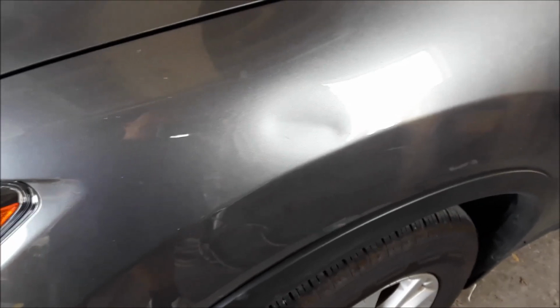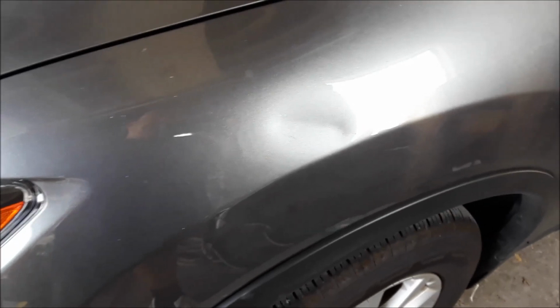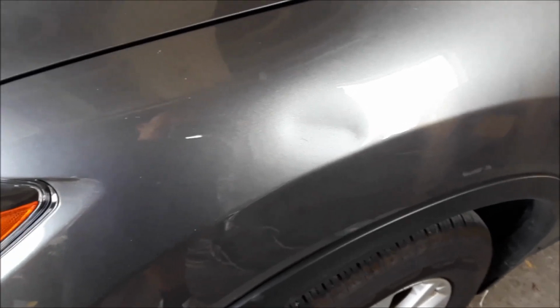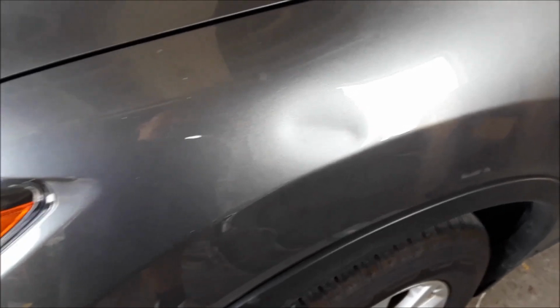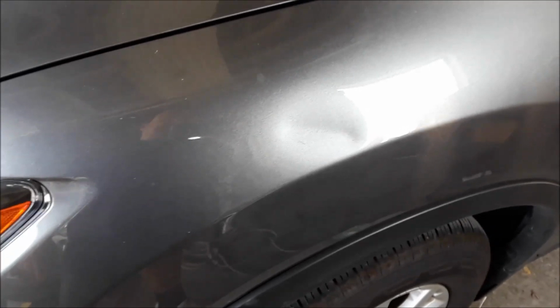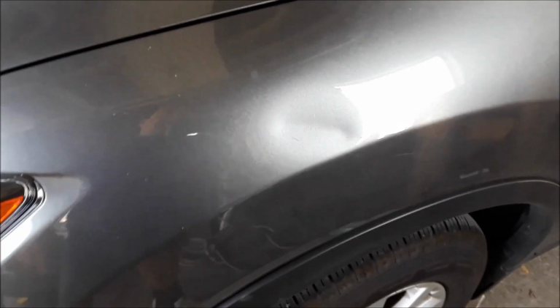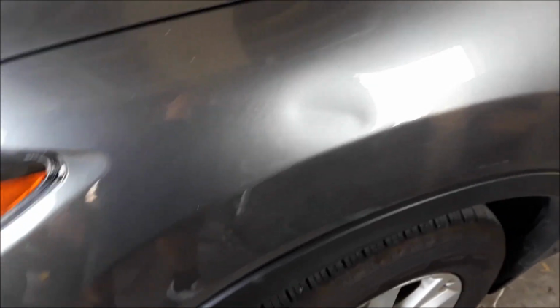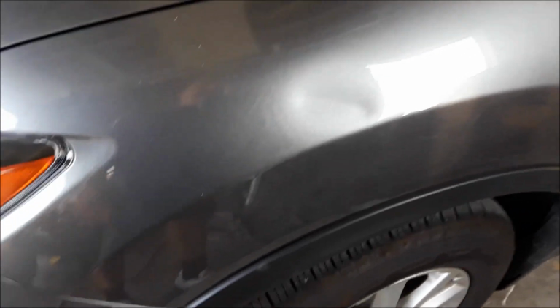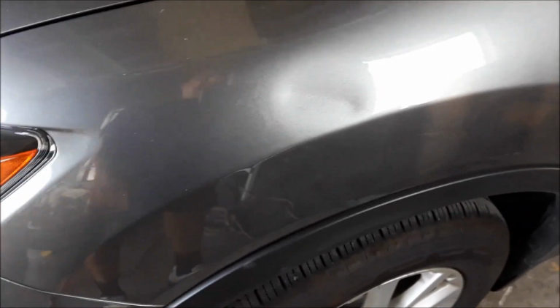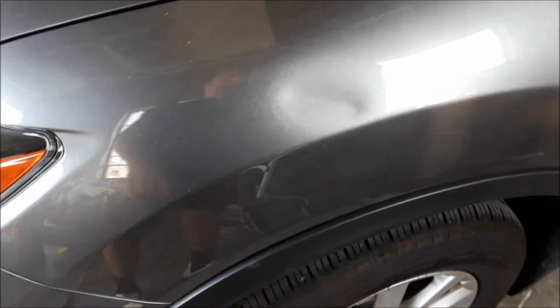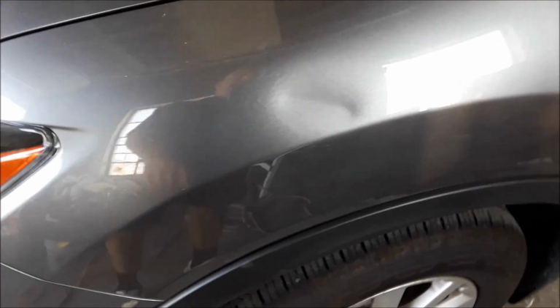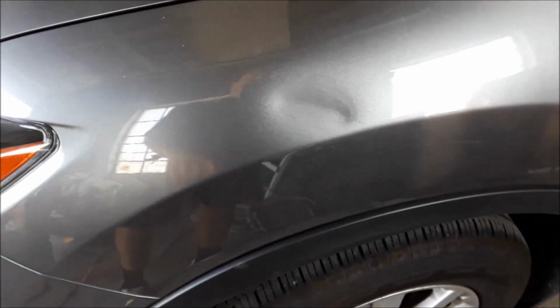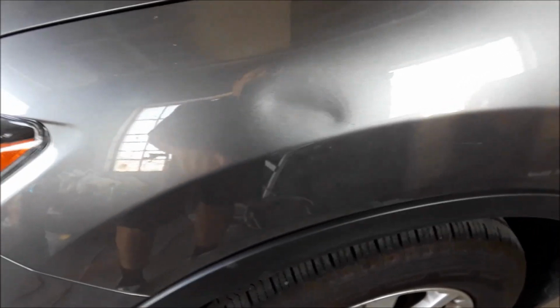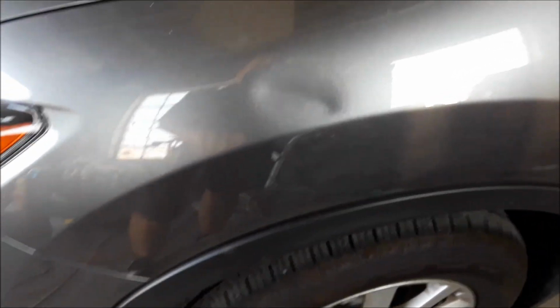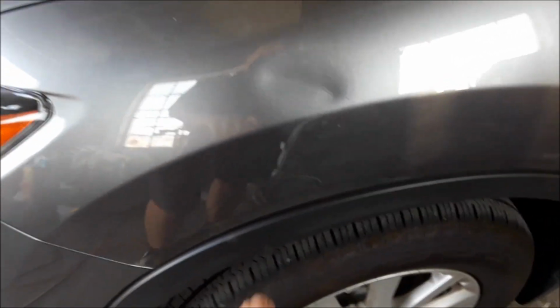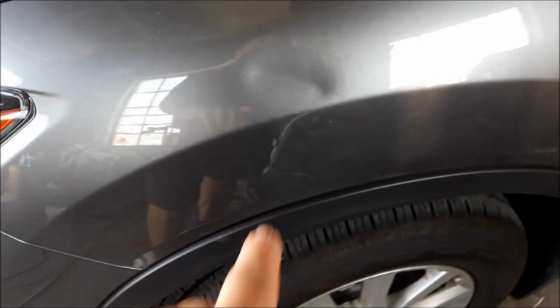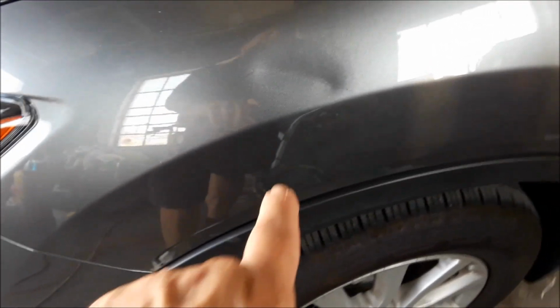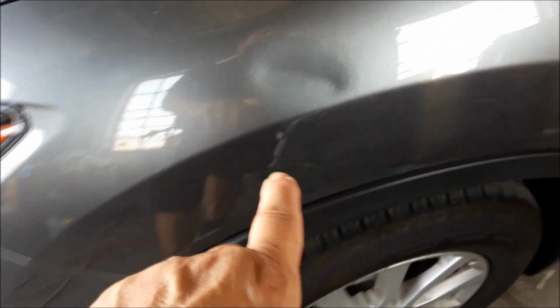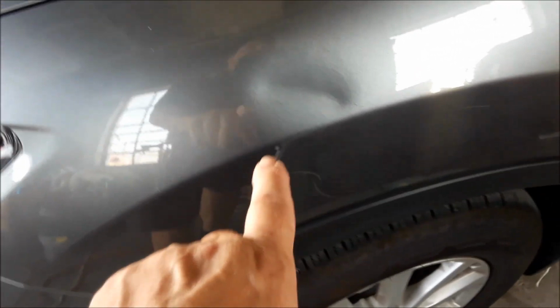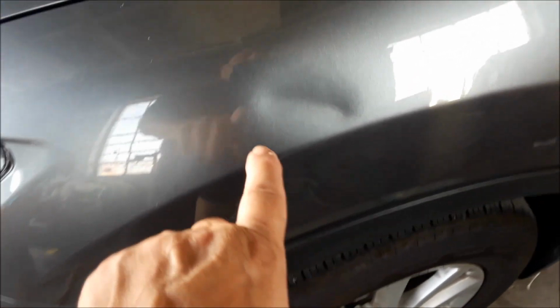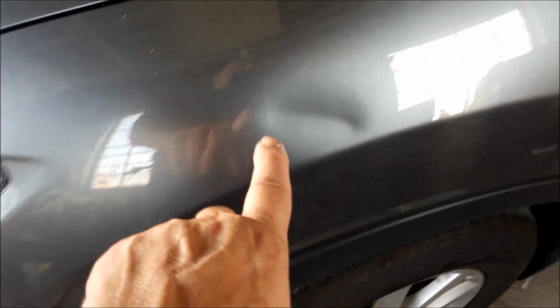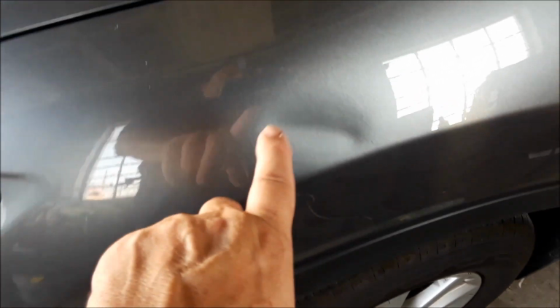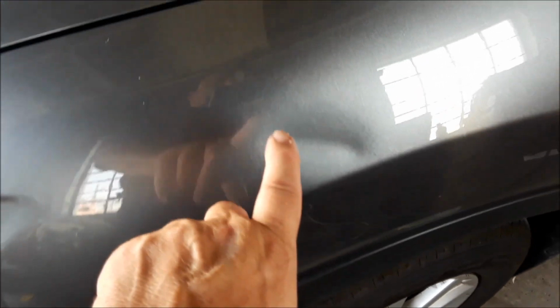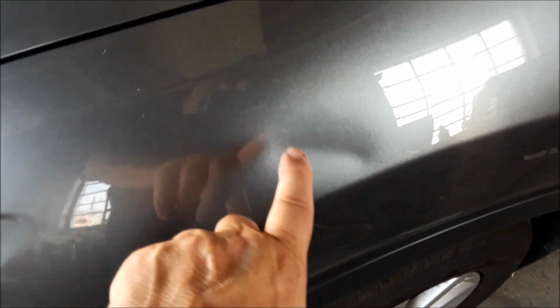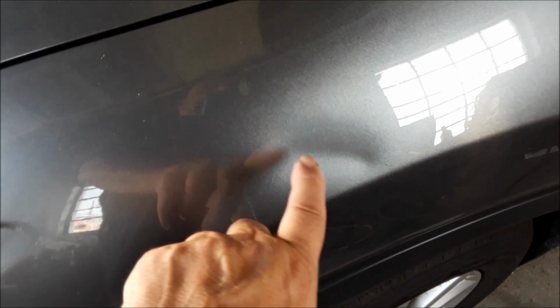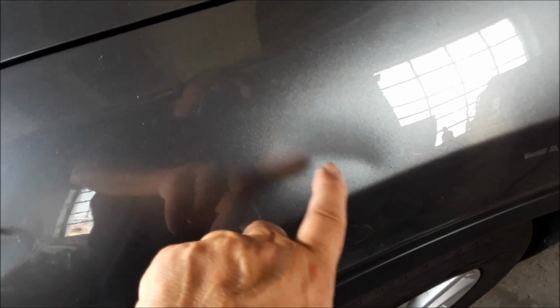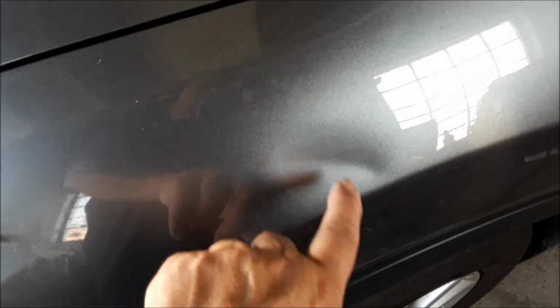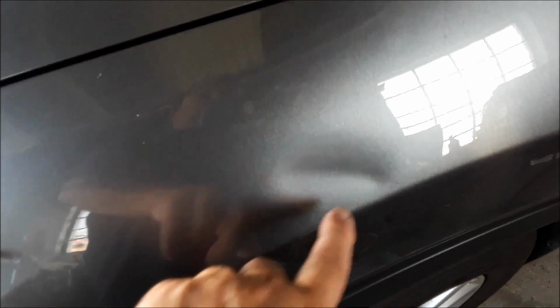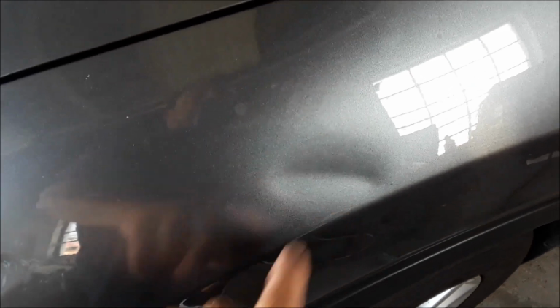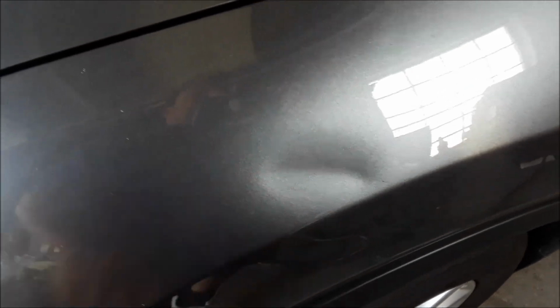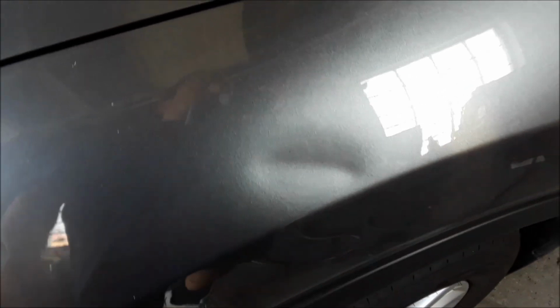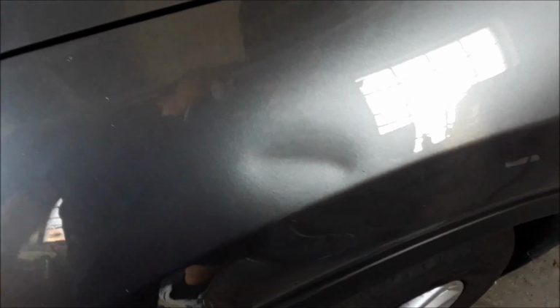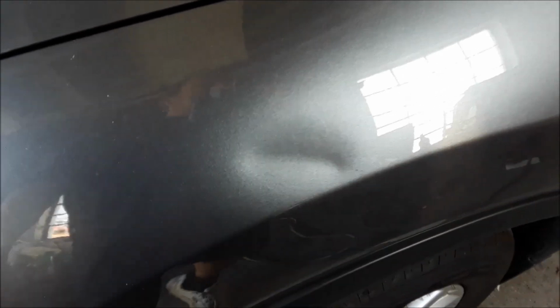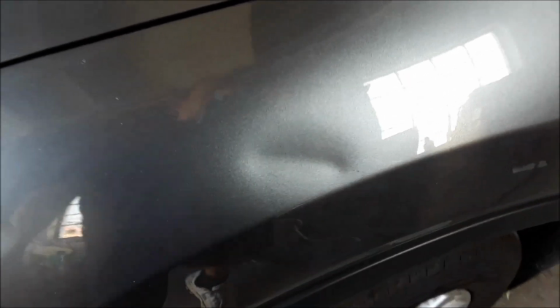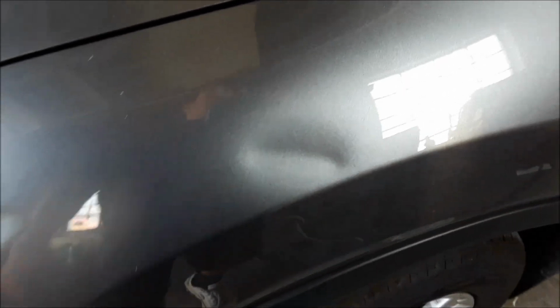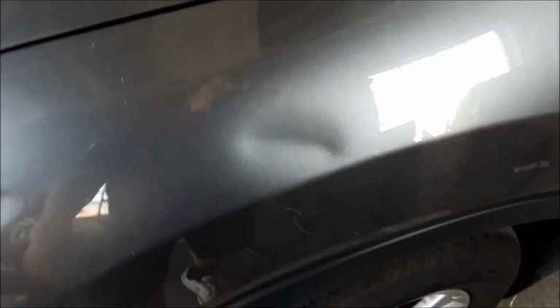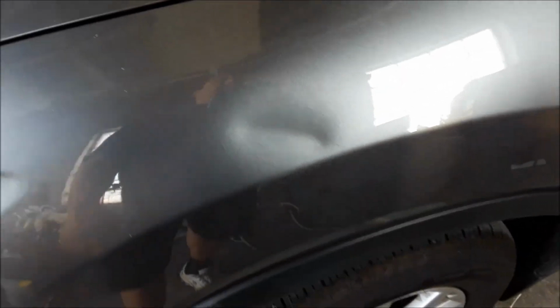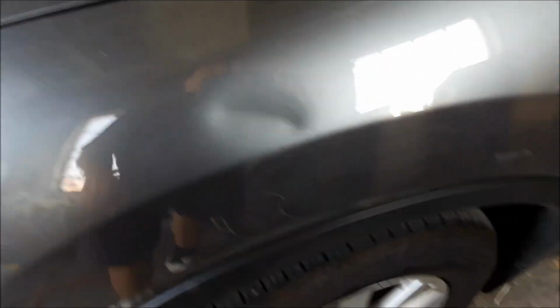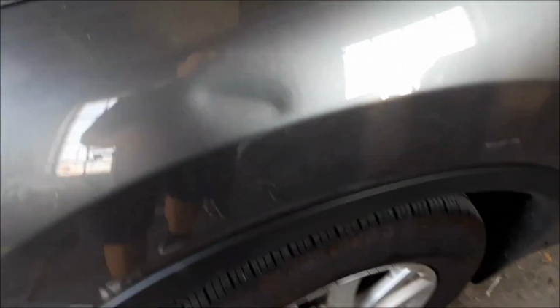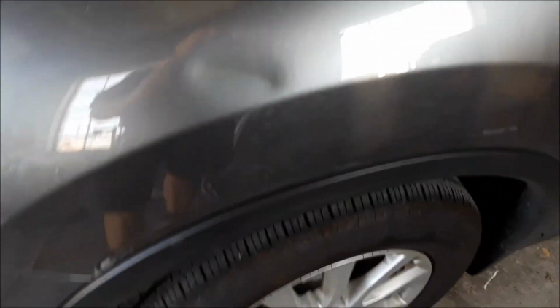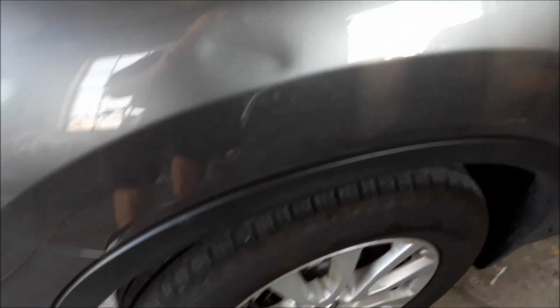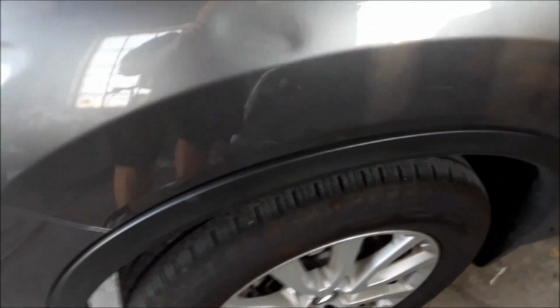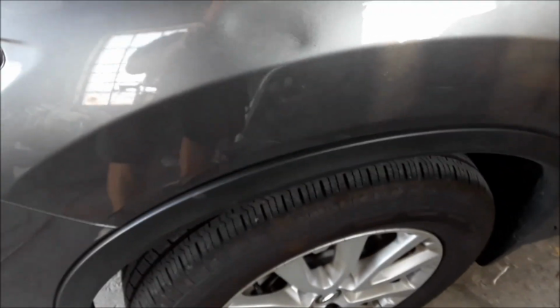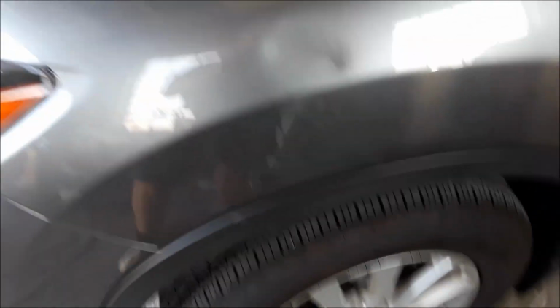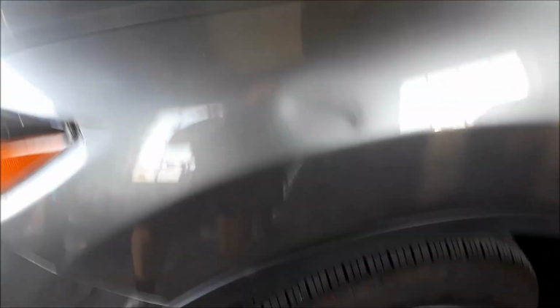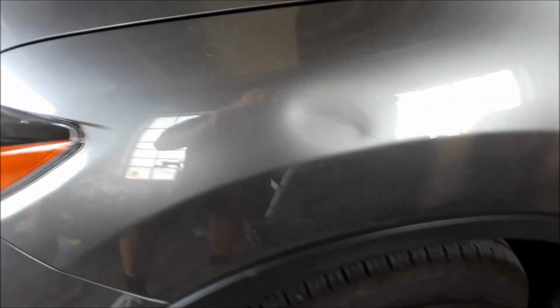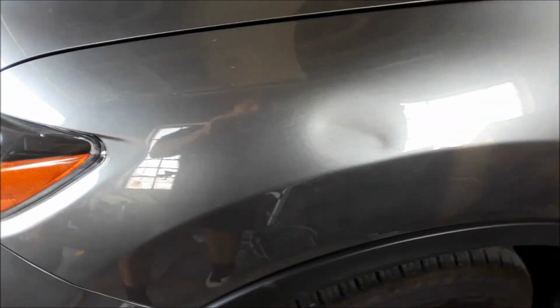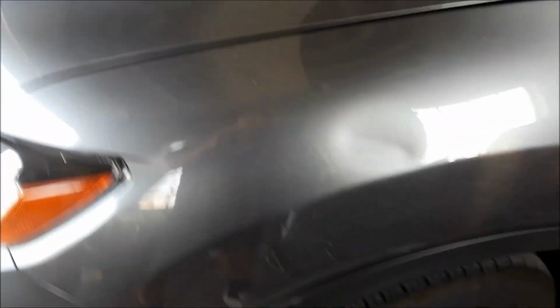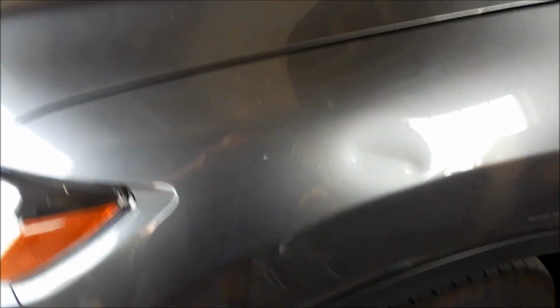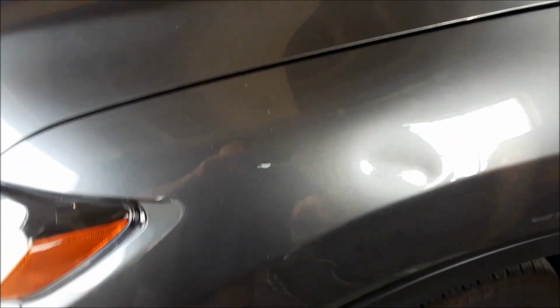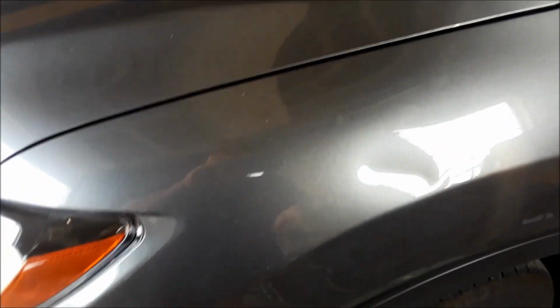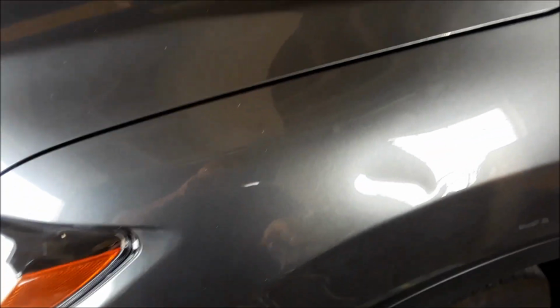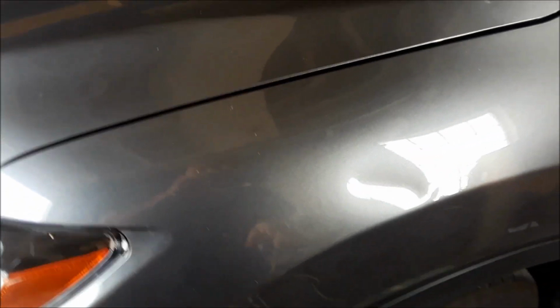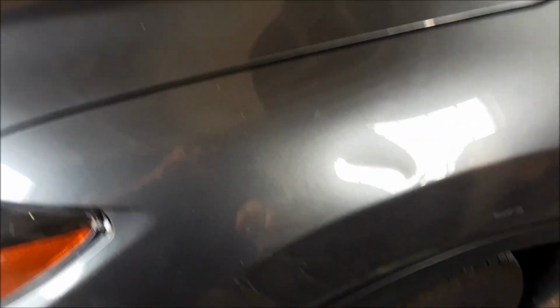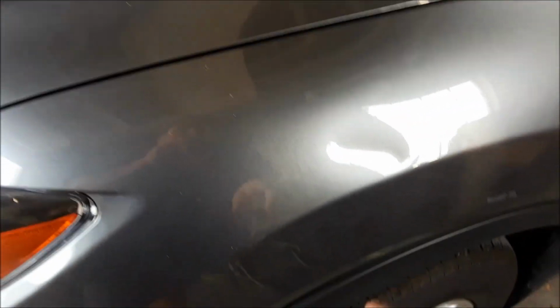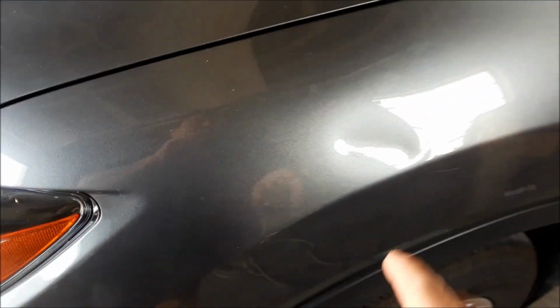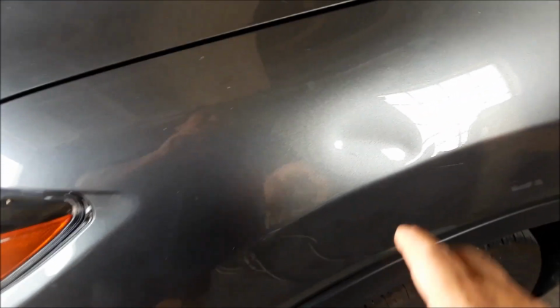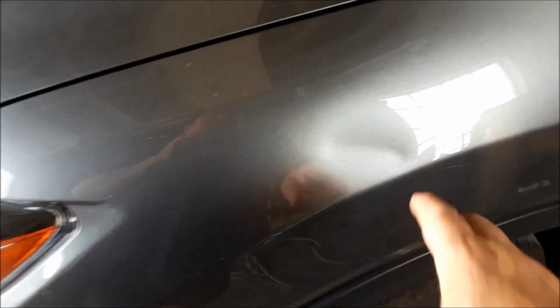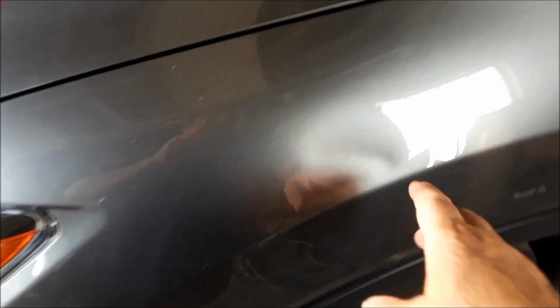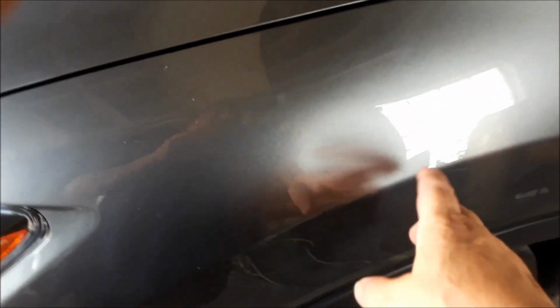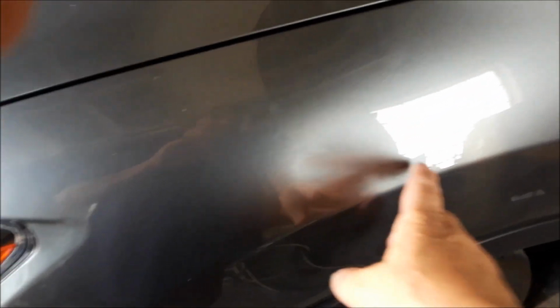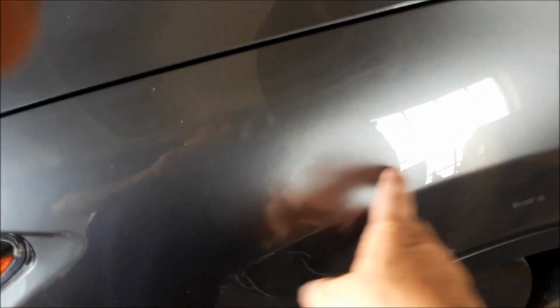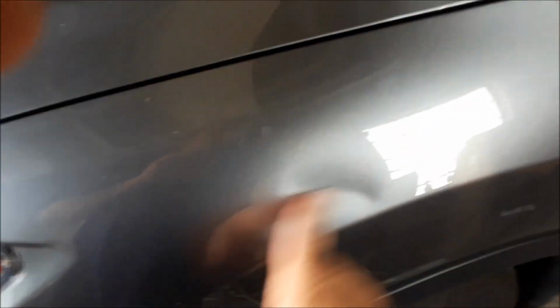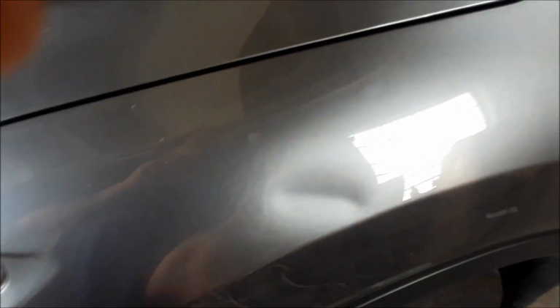Master here. Today I'm going to show you how to repair a dent. I picked a small dent on this car and I'm going to show you how to repair it.